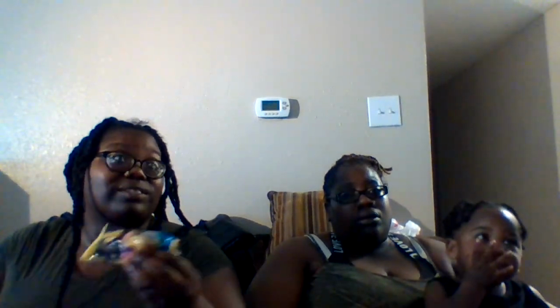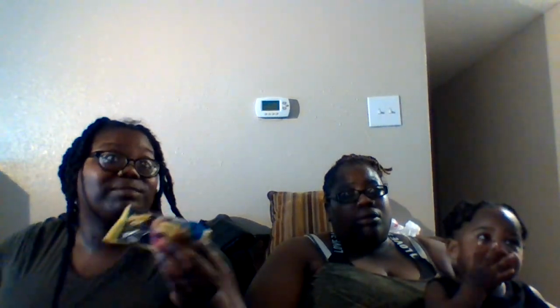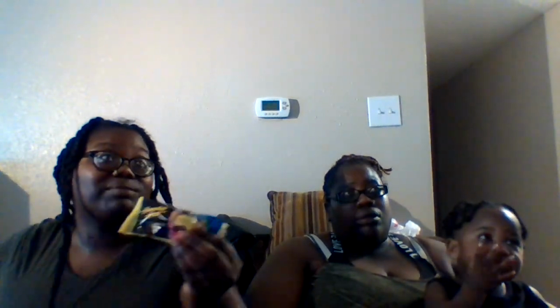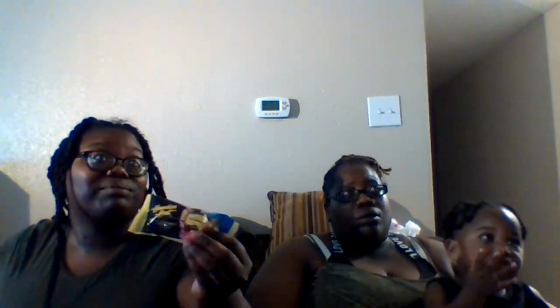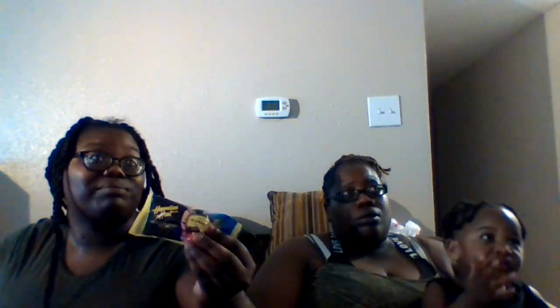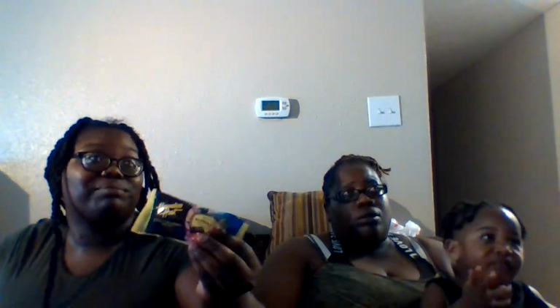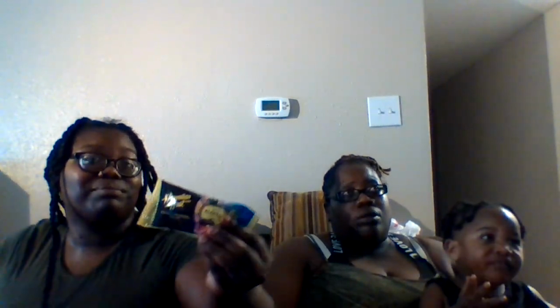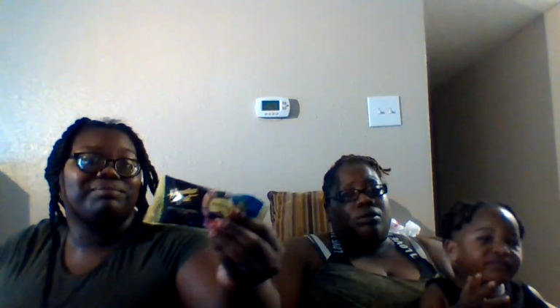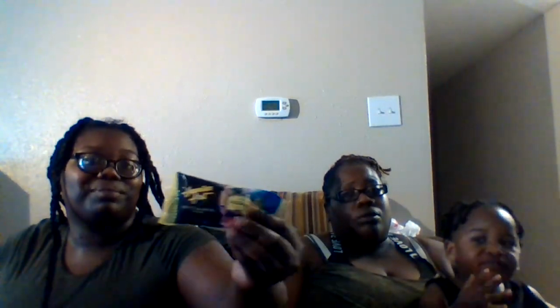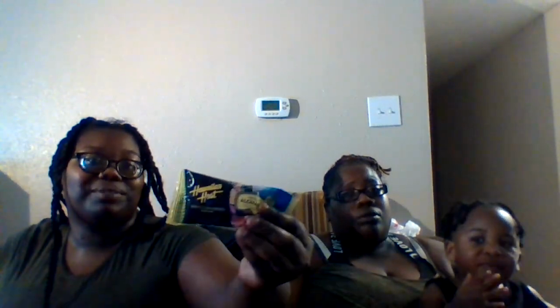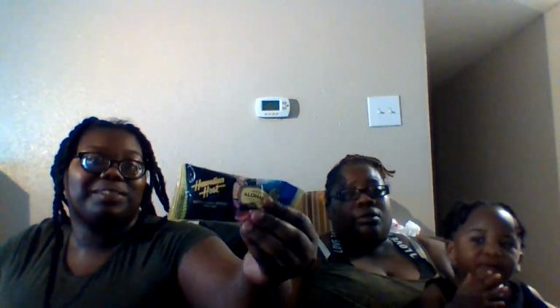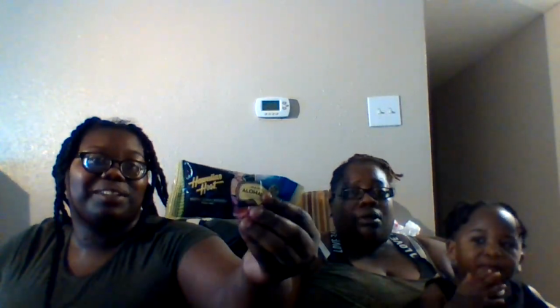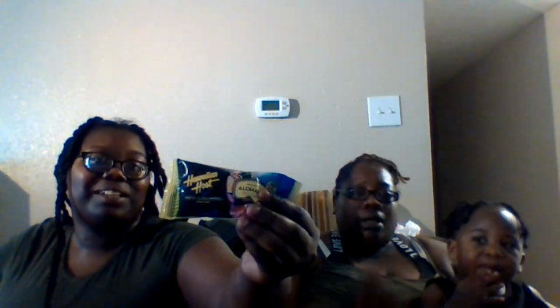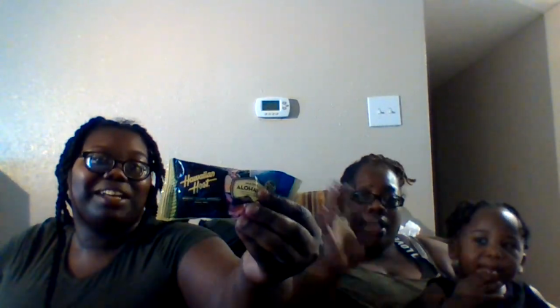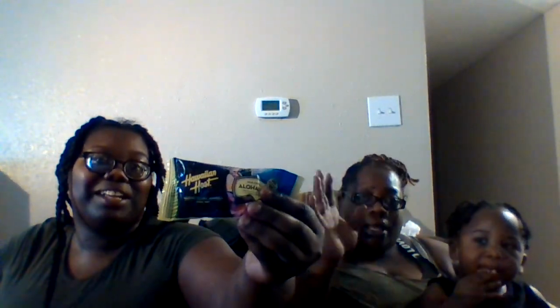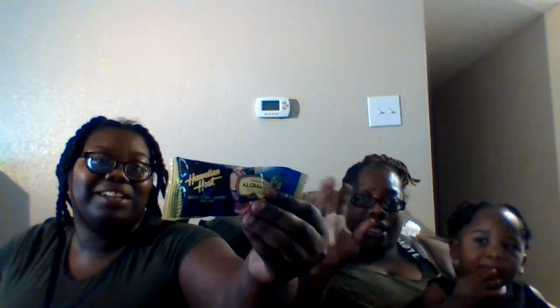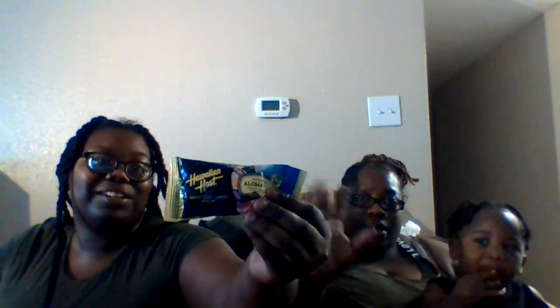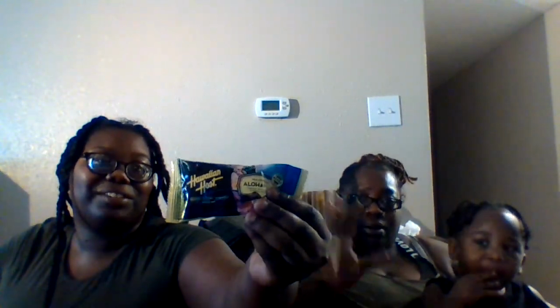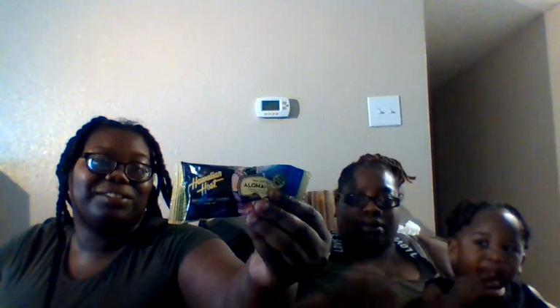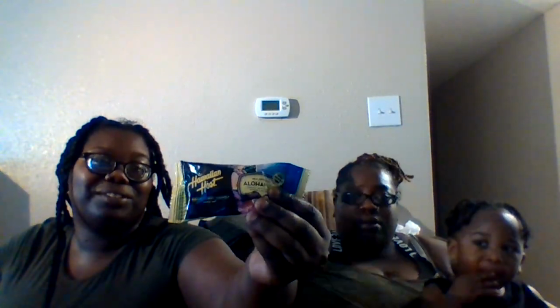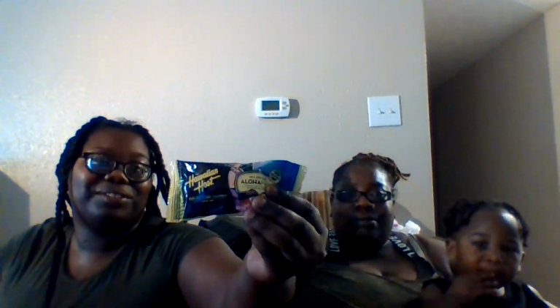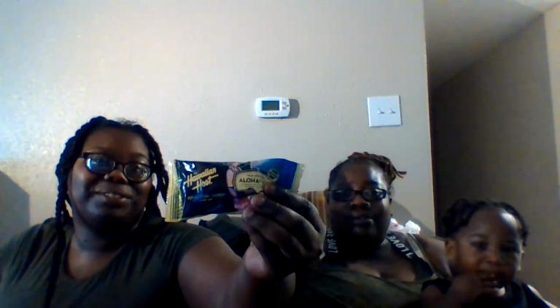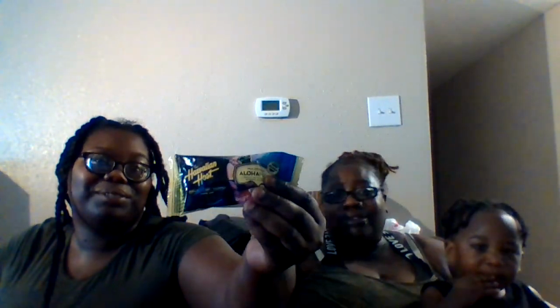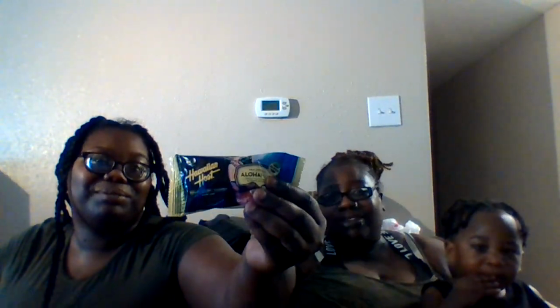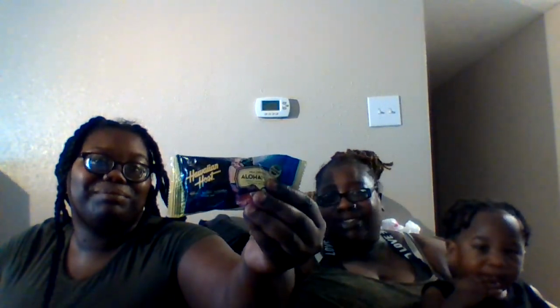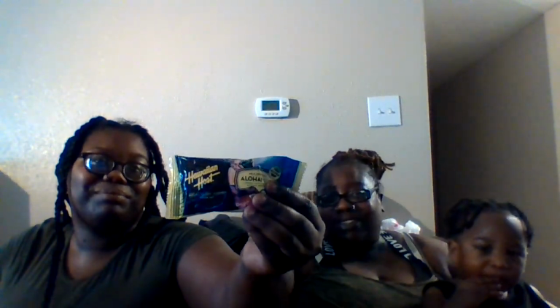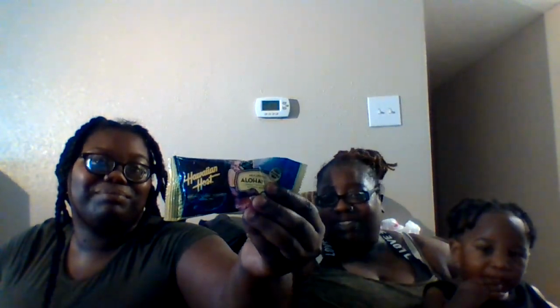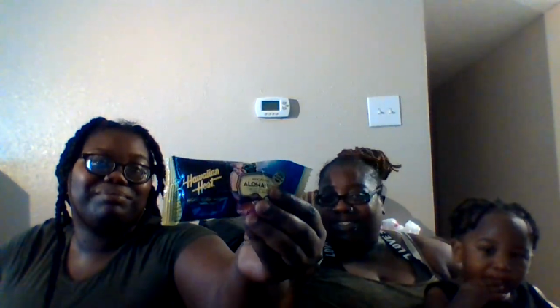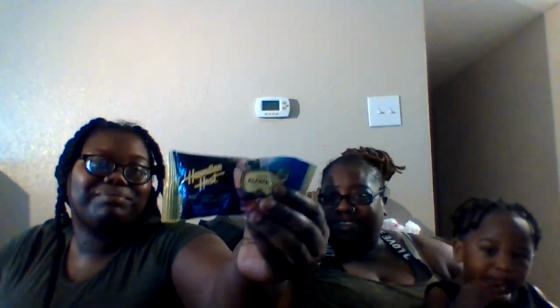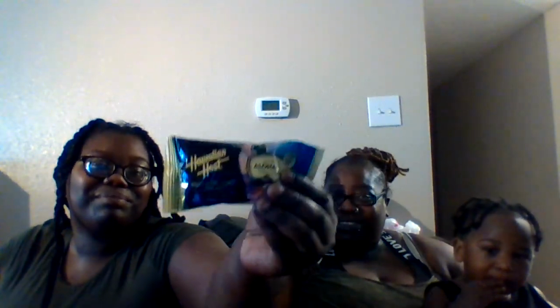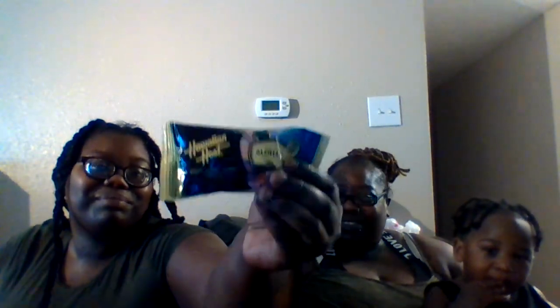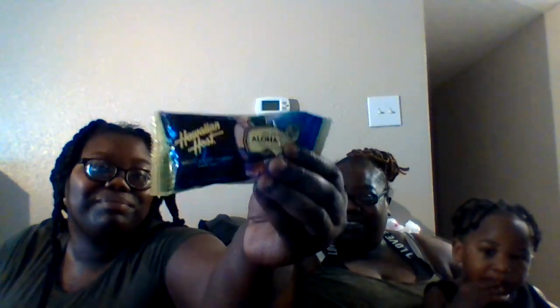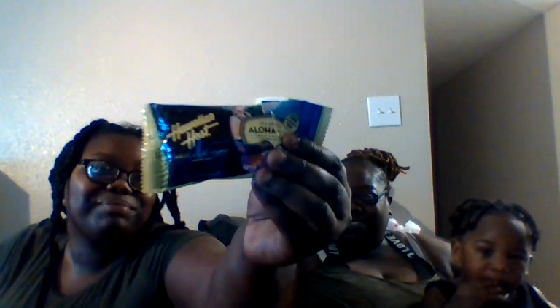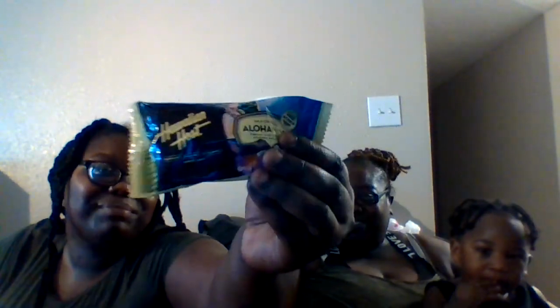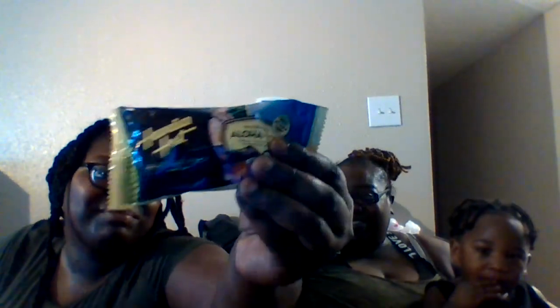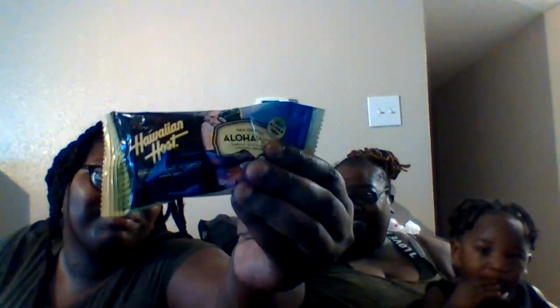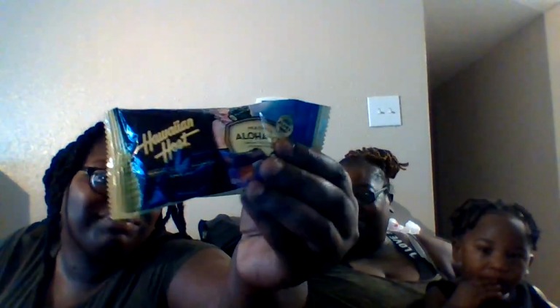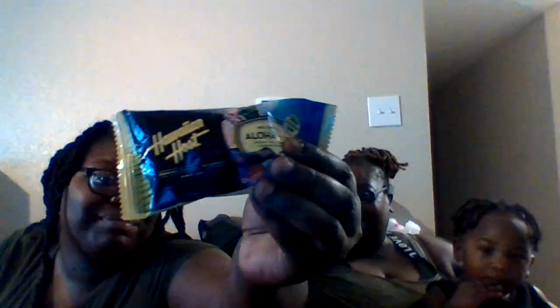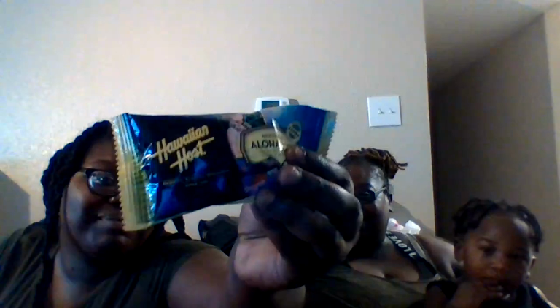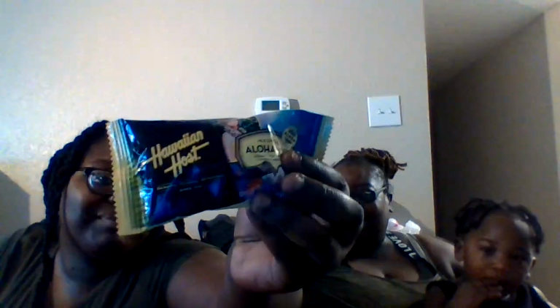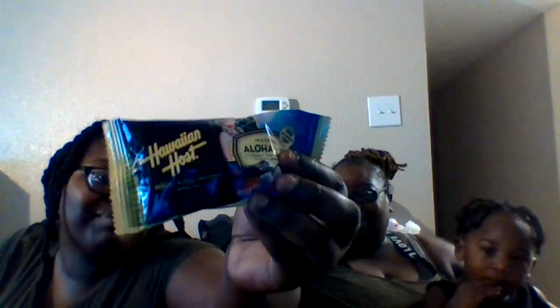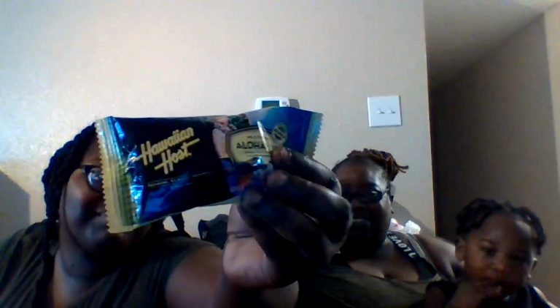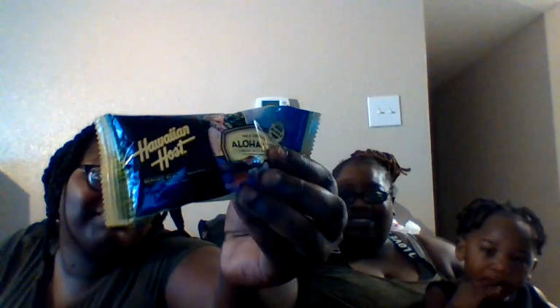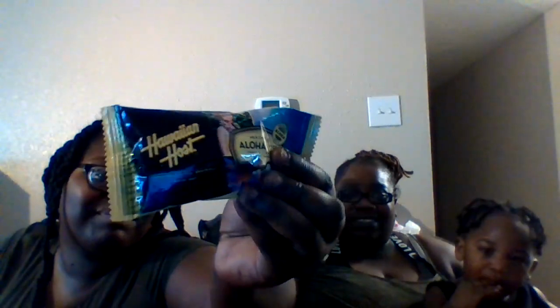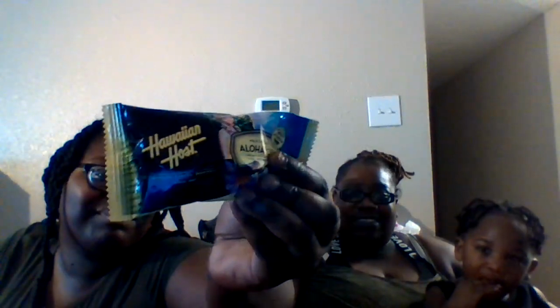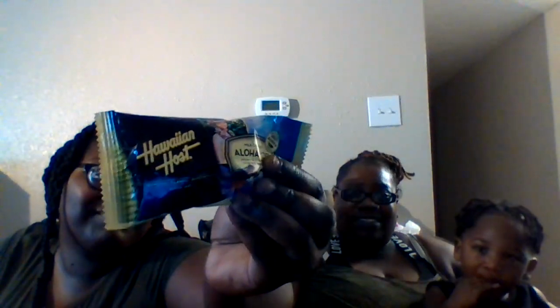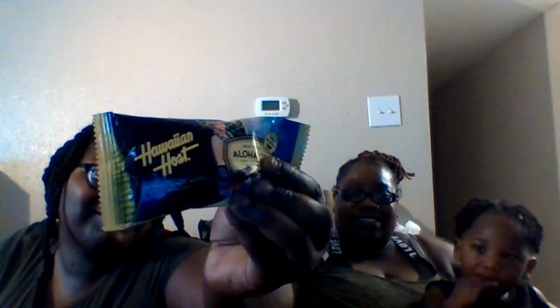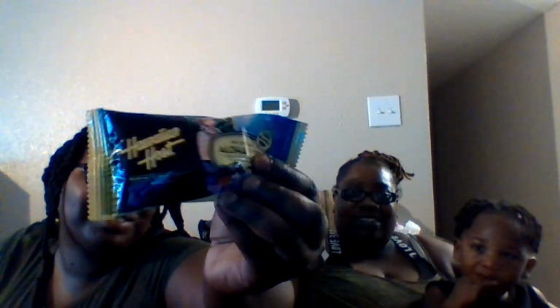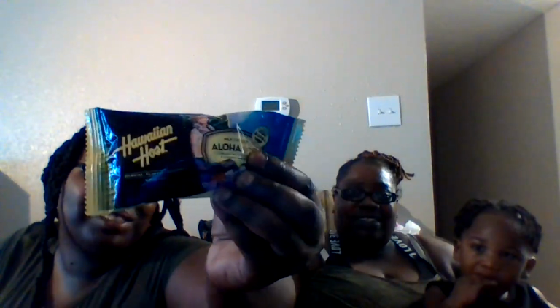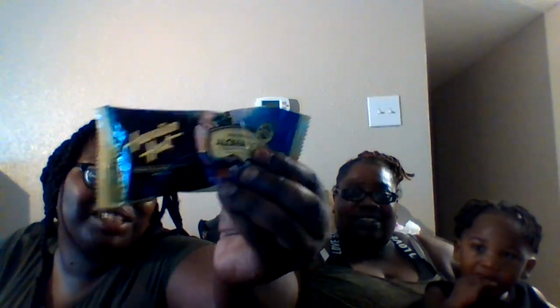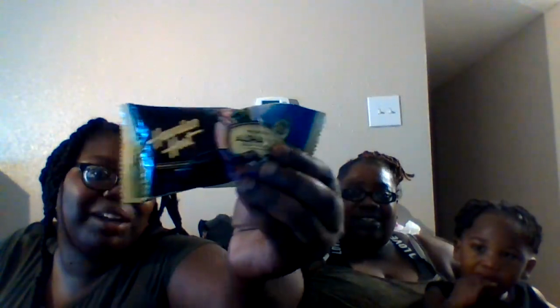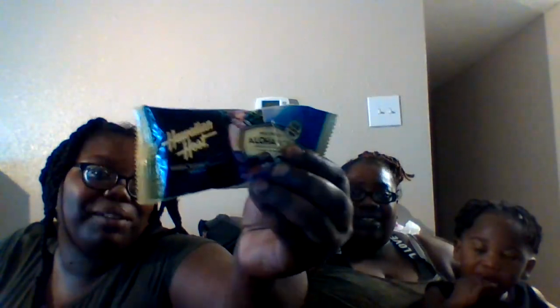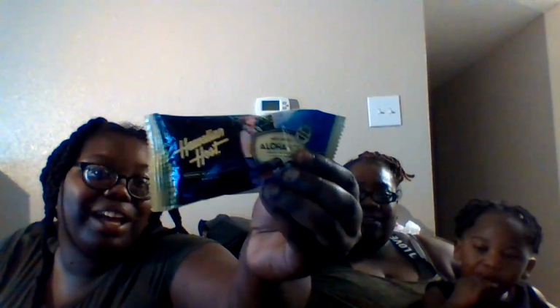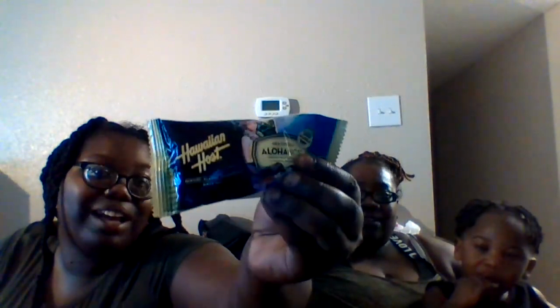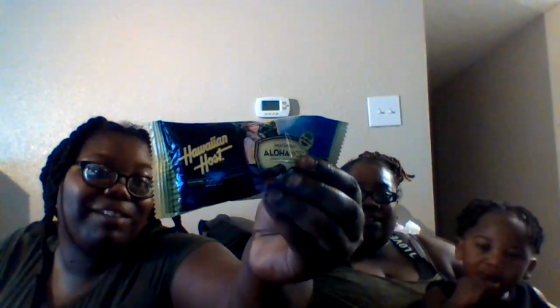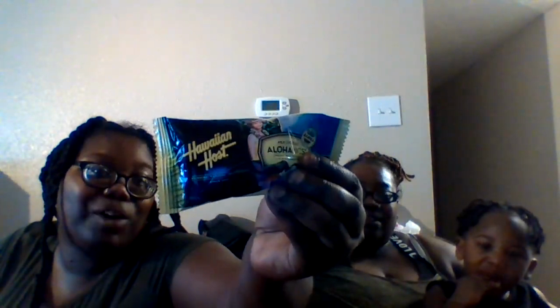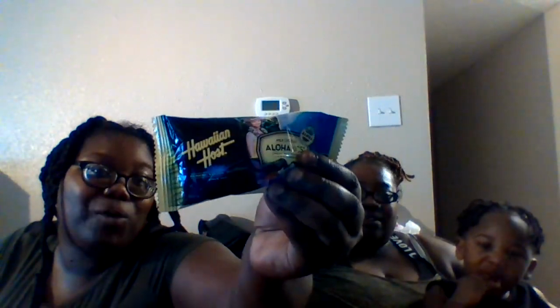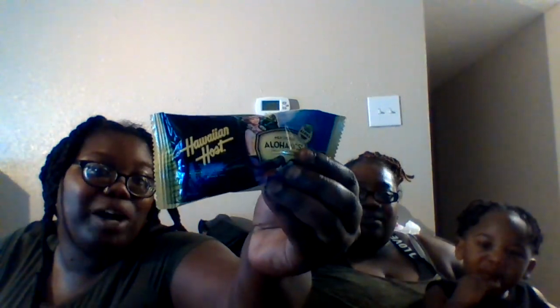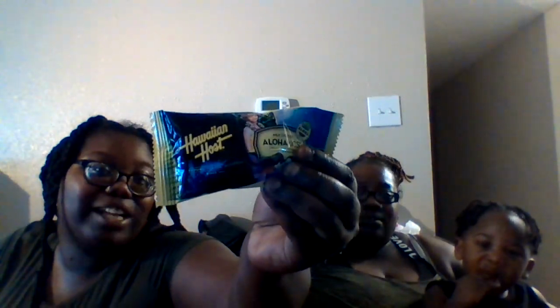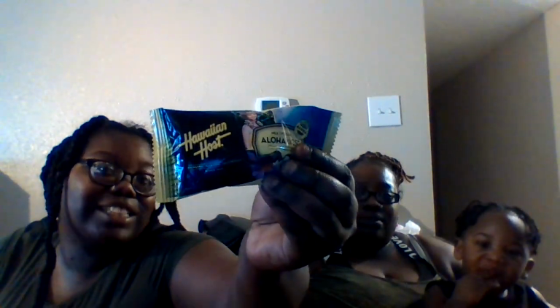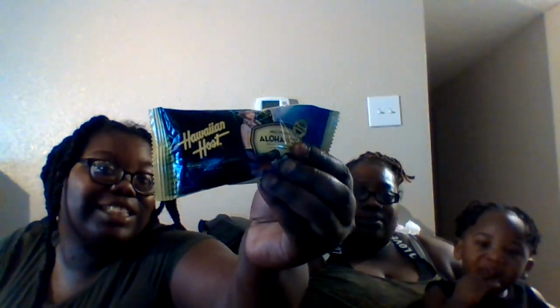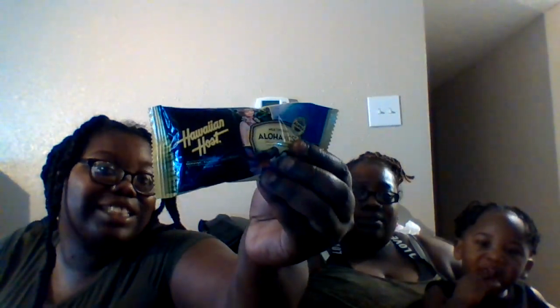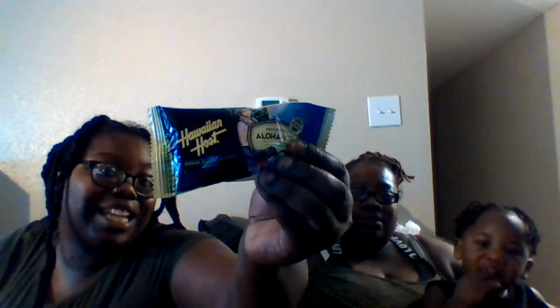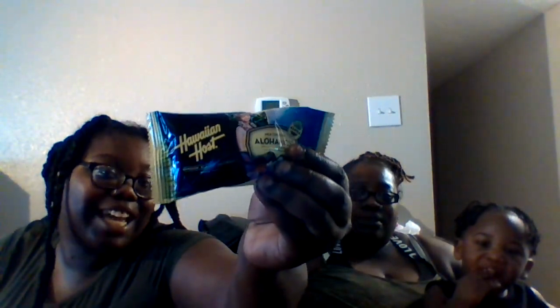Hello Derek and Sharif family. Hello. Welcome and welcome back to our channel. What do we have for them today fam? Today we have Hawaiian snacks.